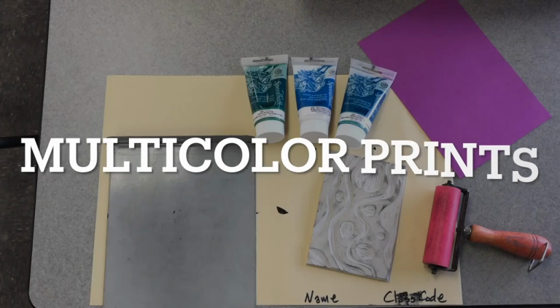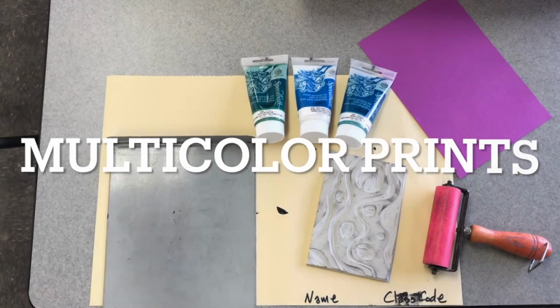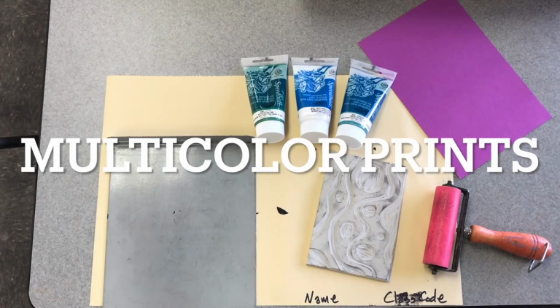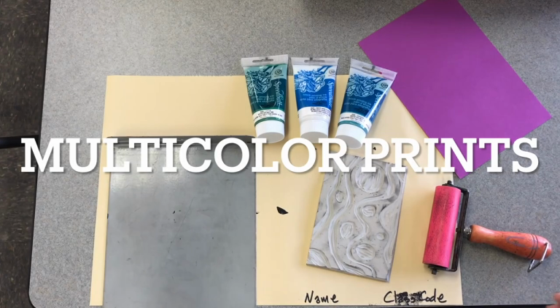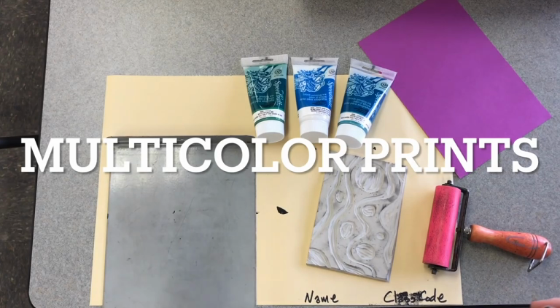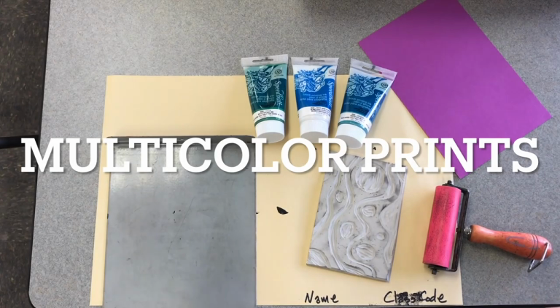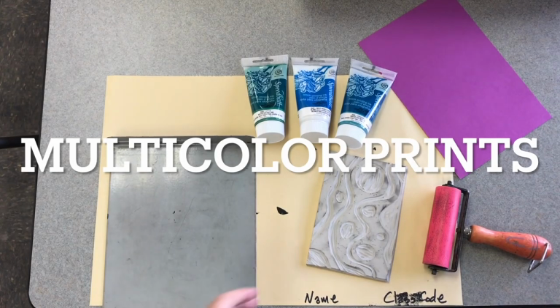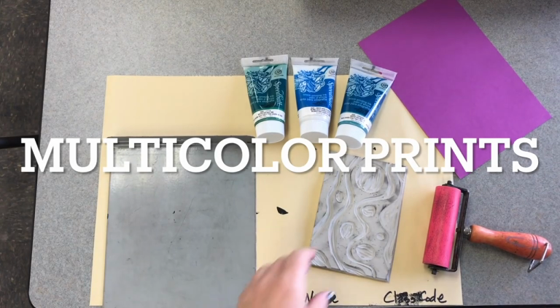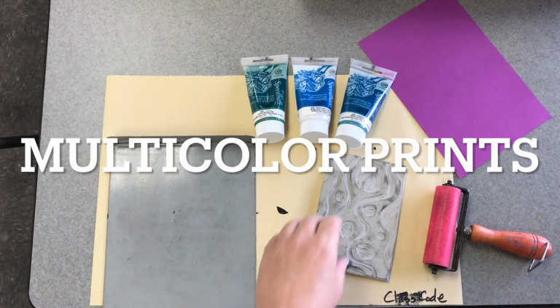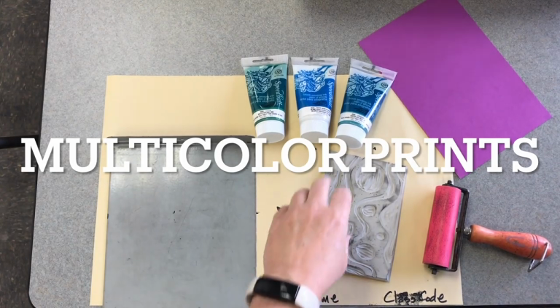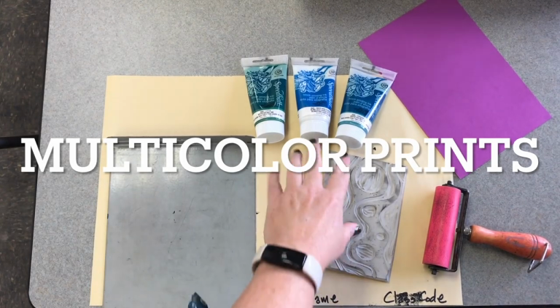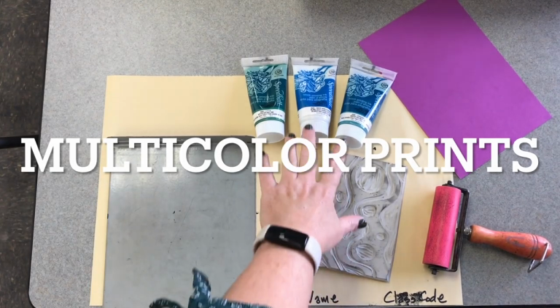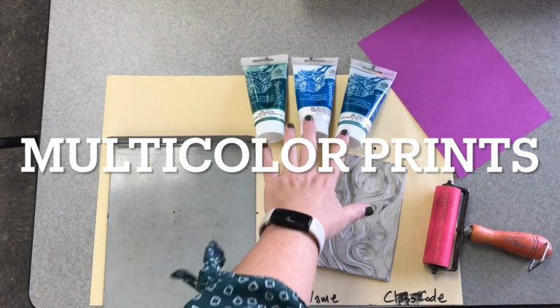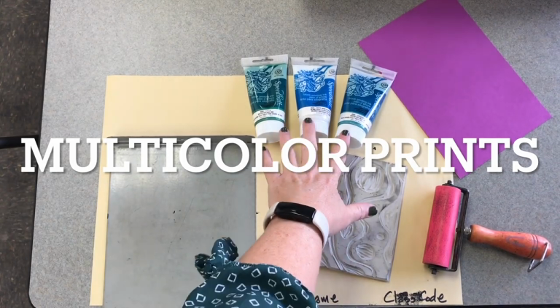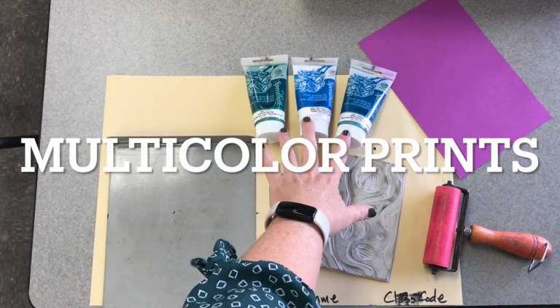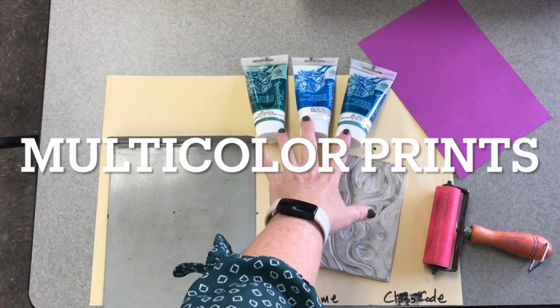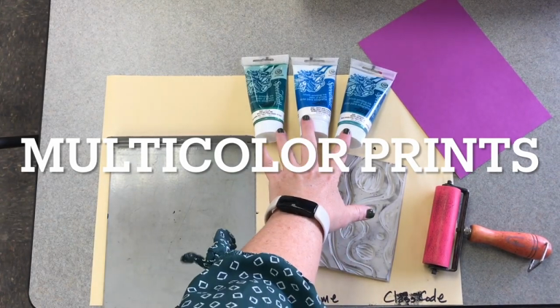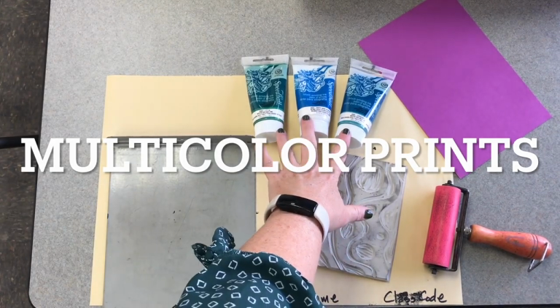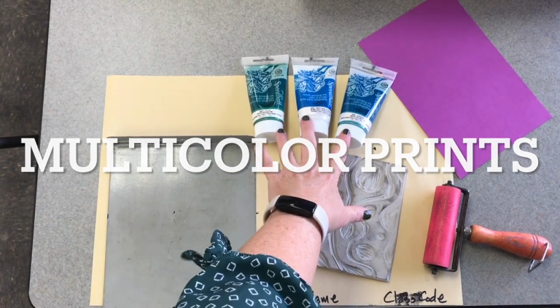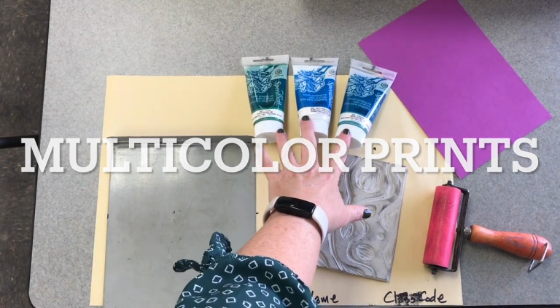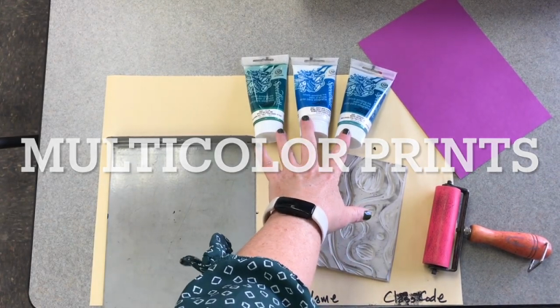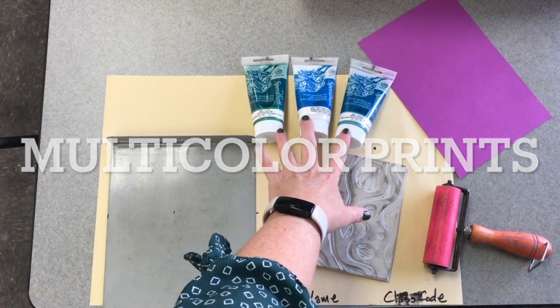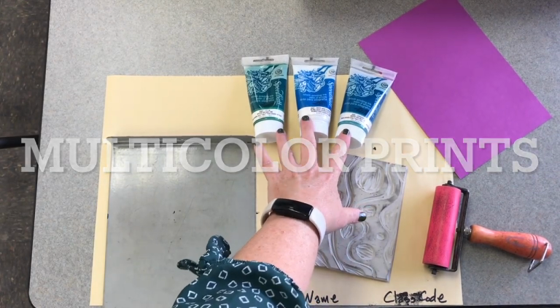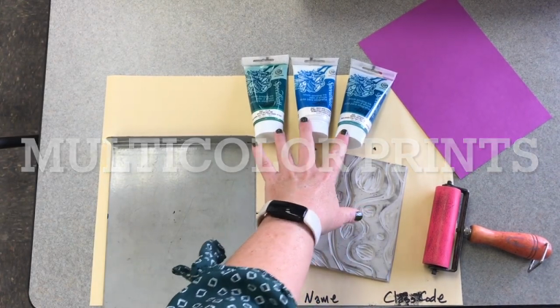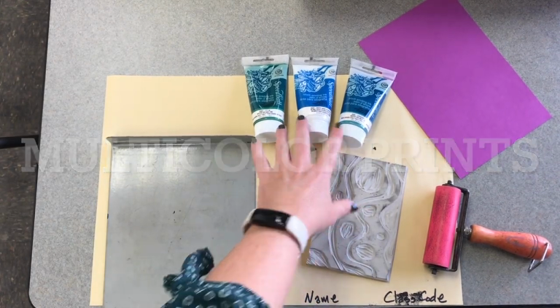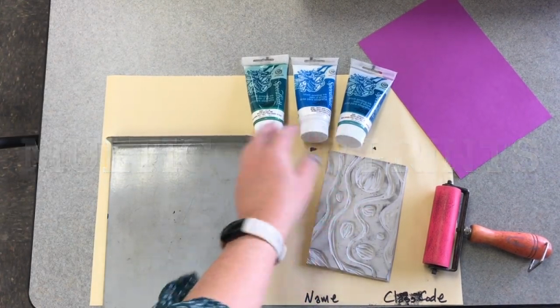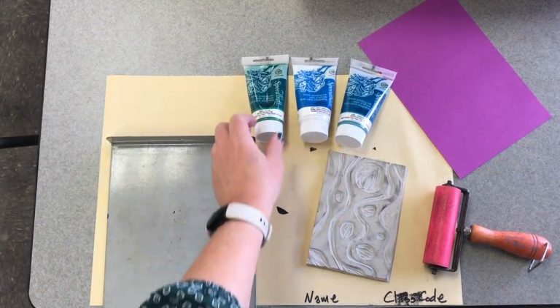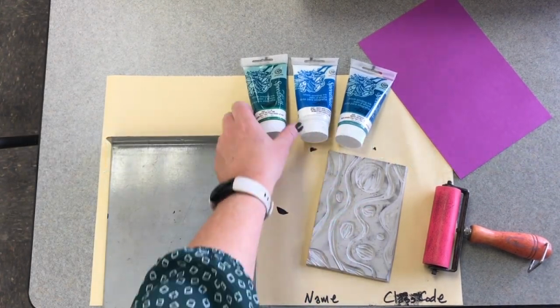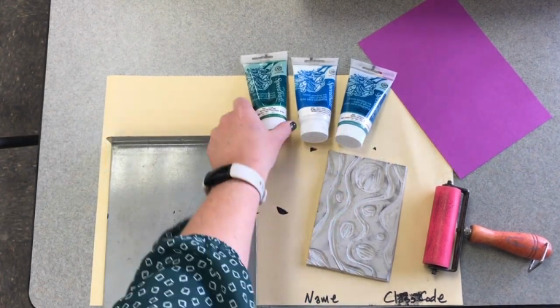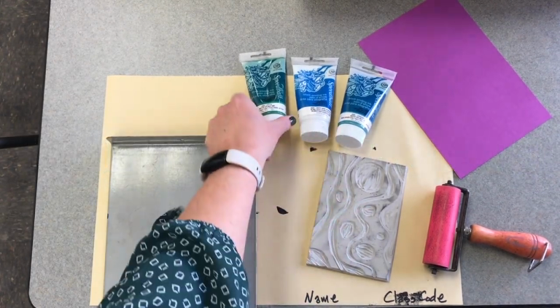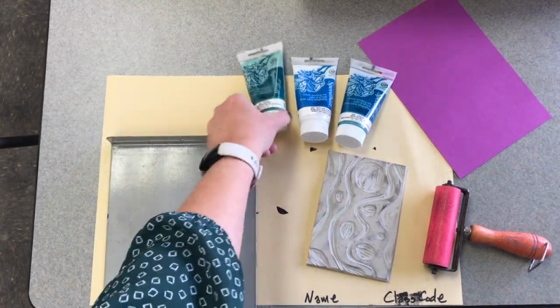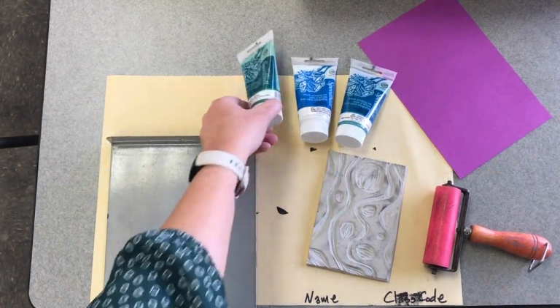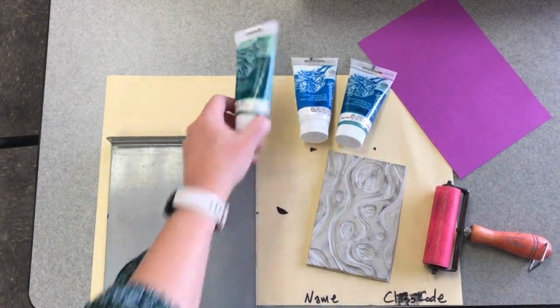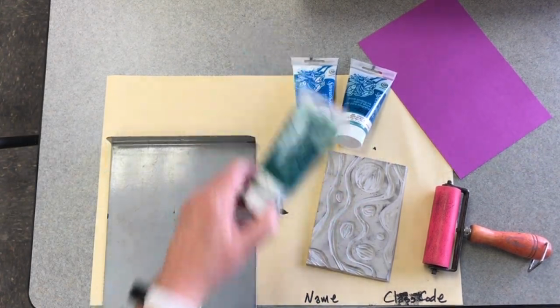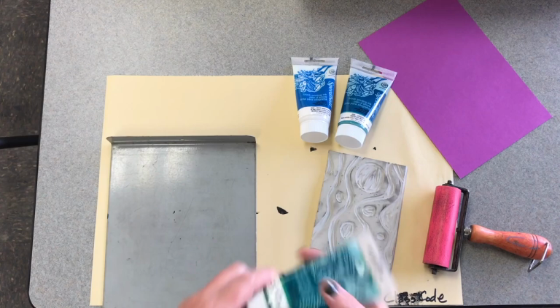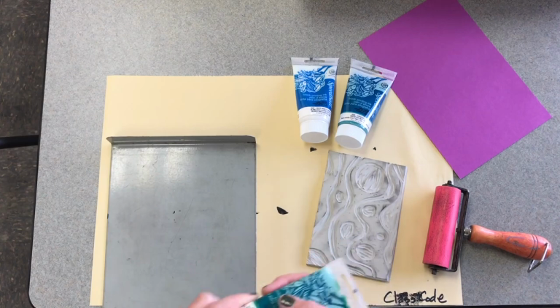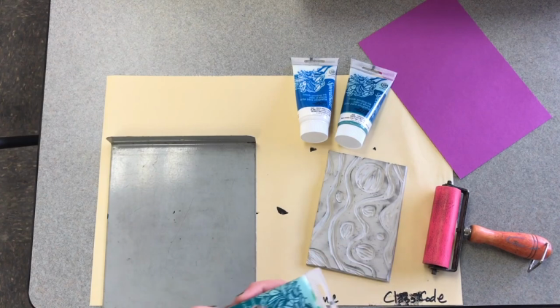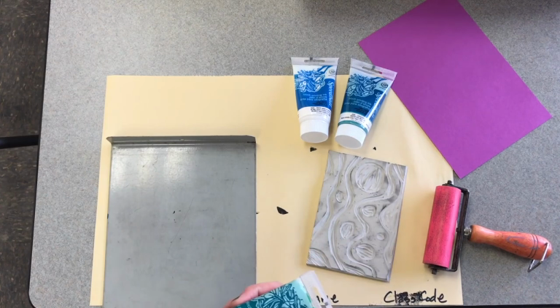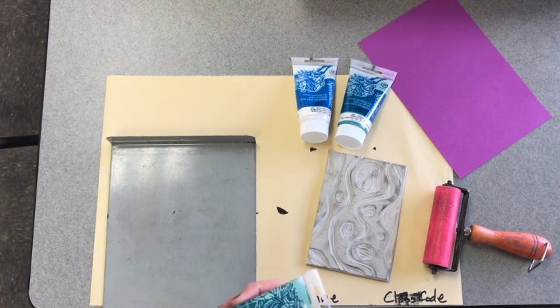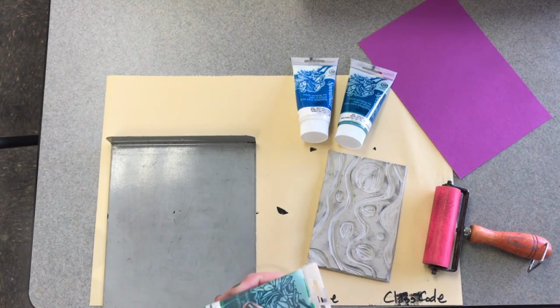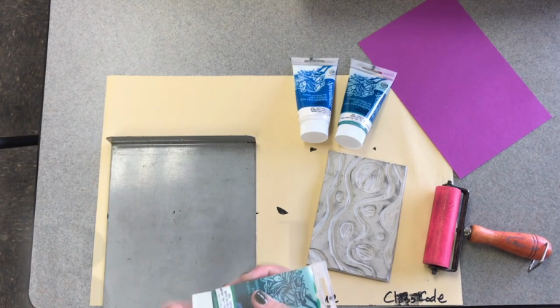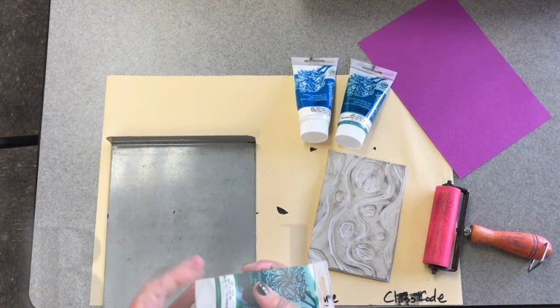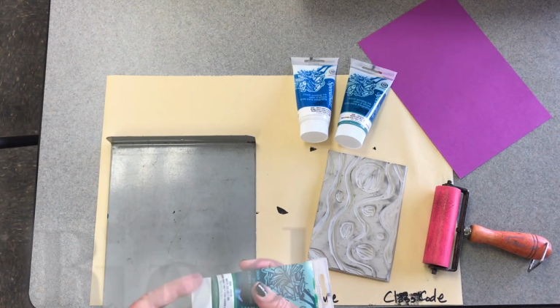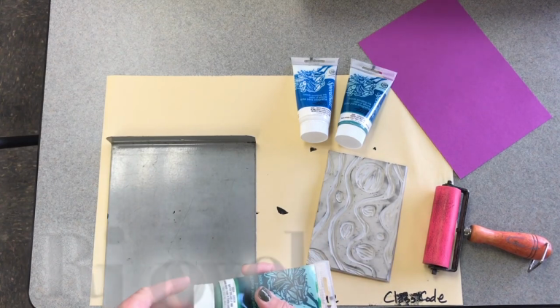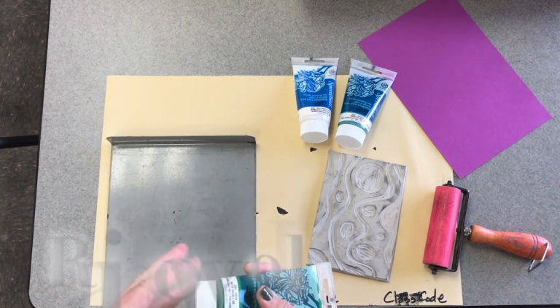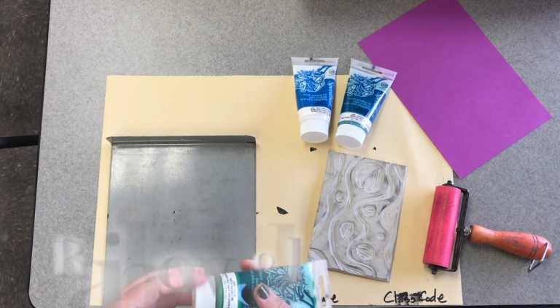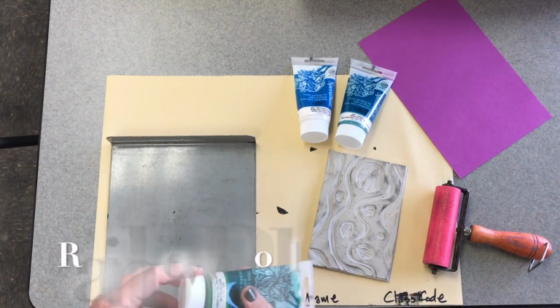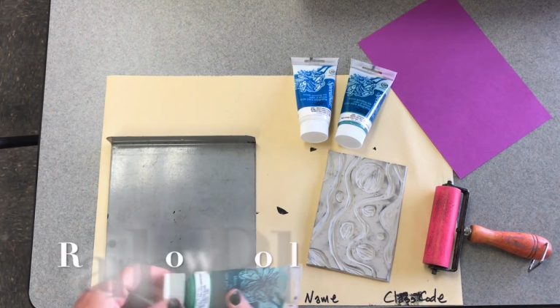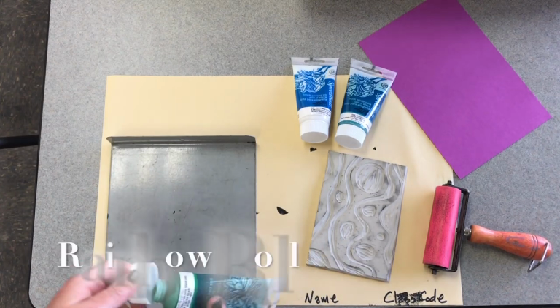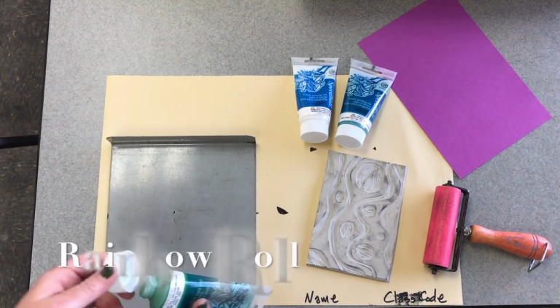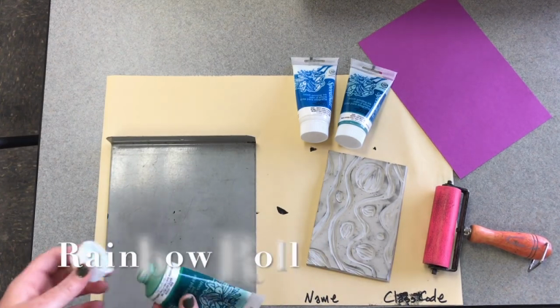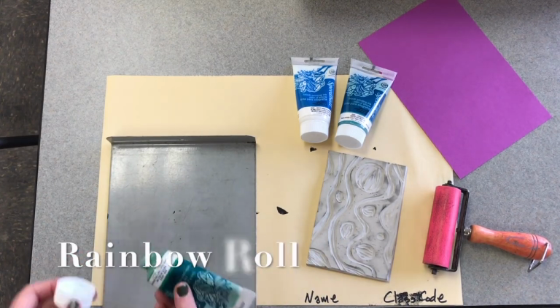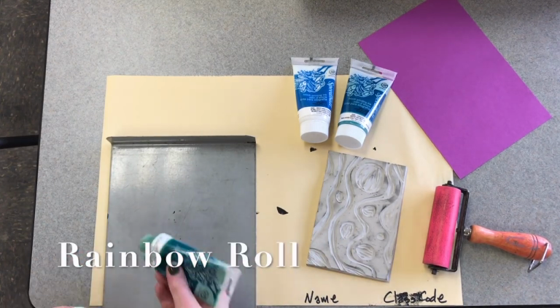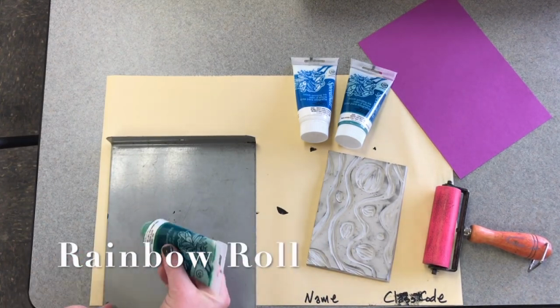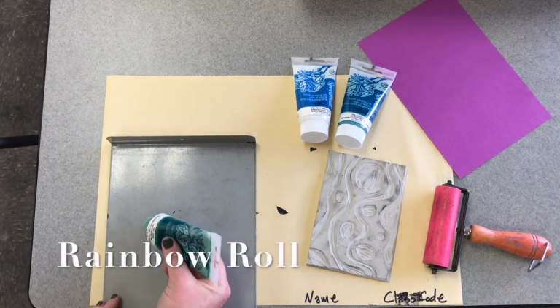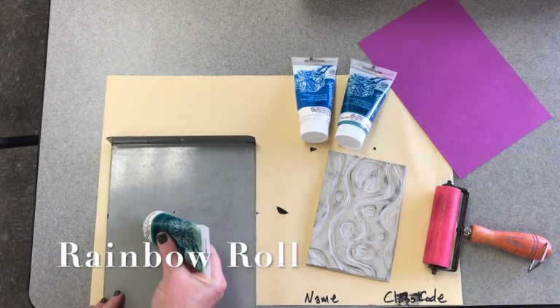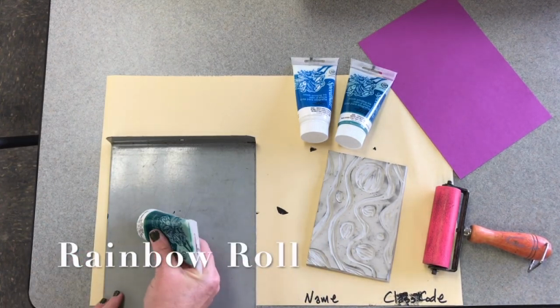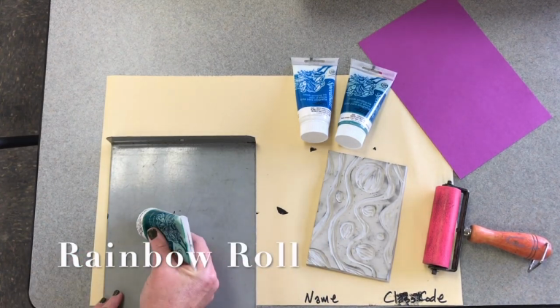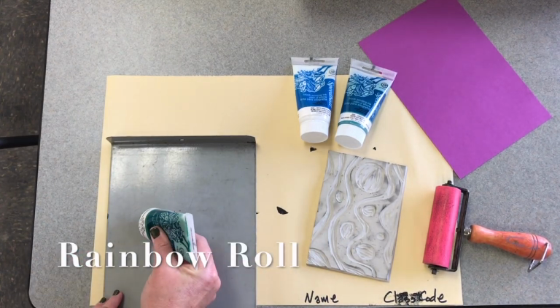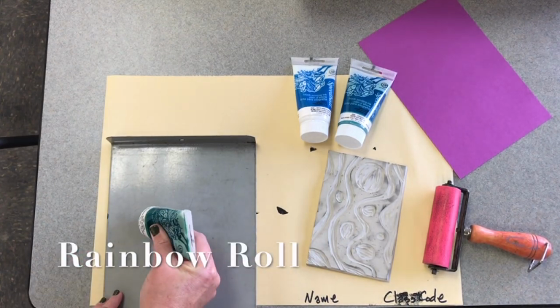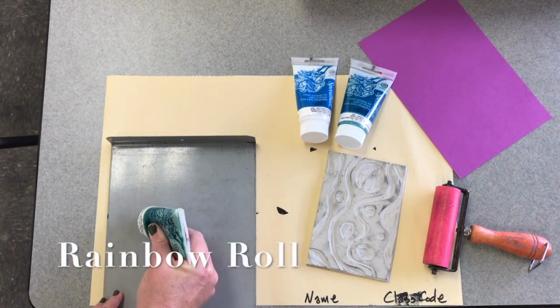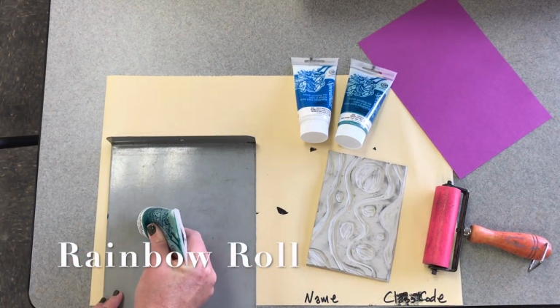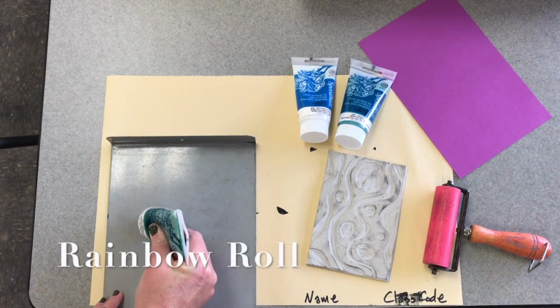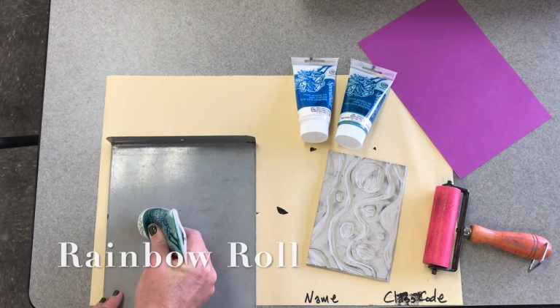Here's how to do four different kinds of multi-color prints with several colors of ink on colored paper. First up: rainbow roll.